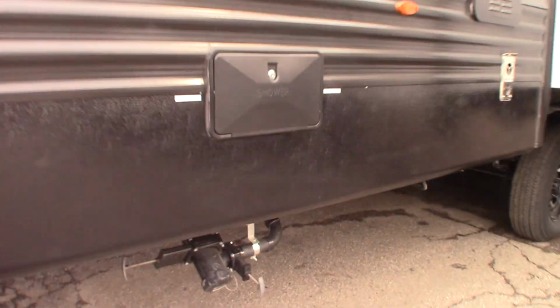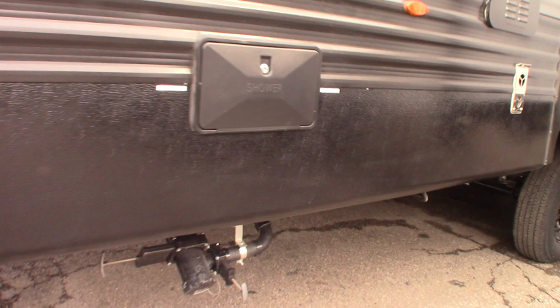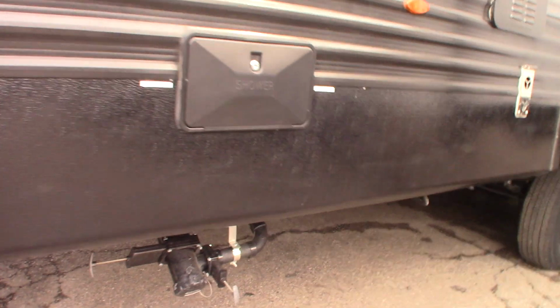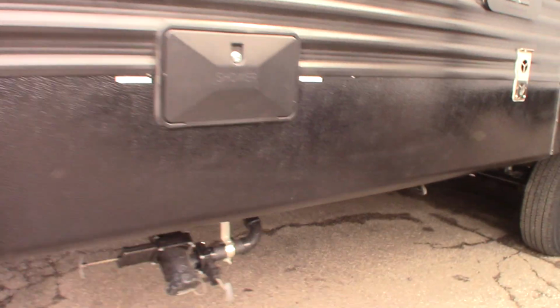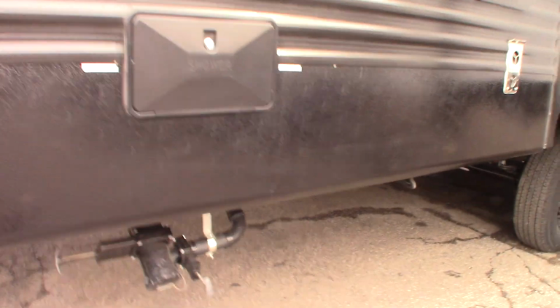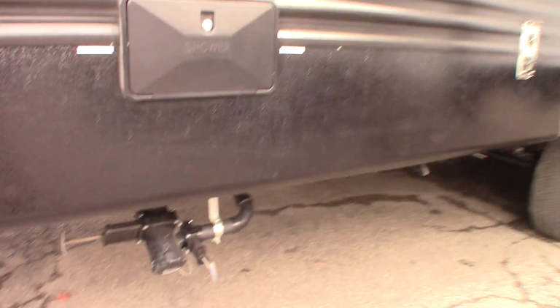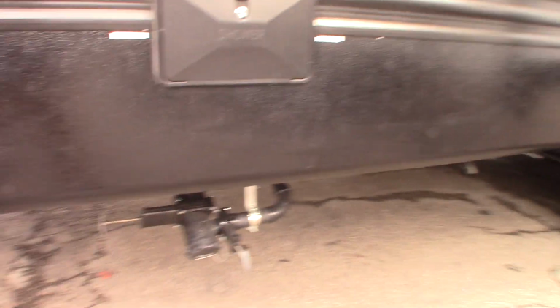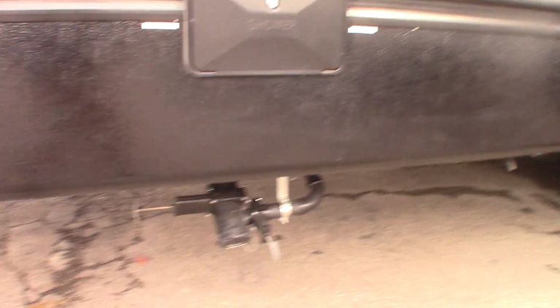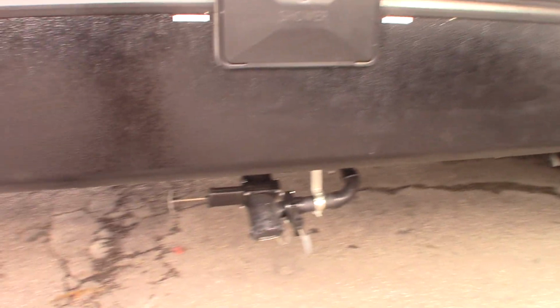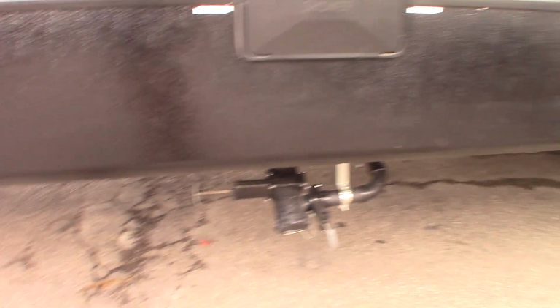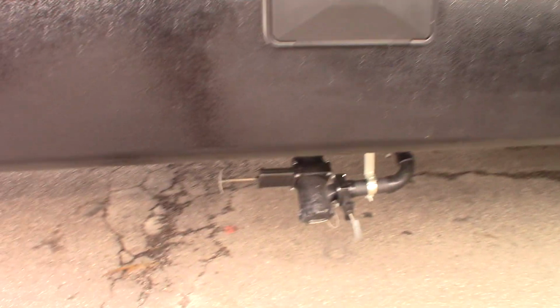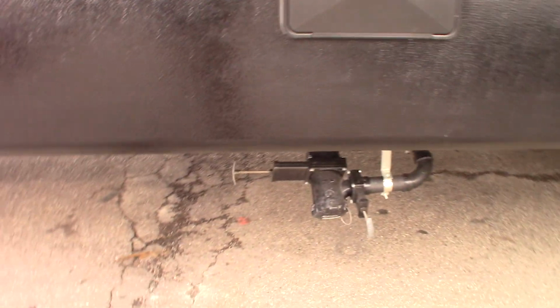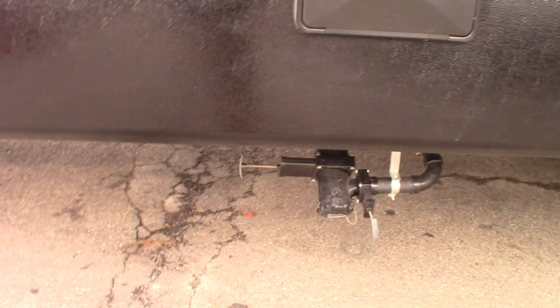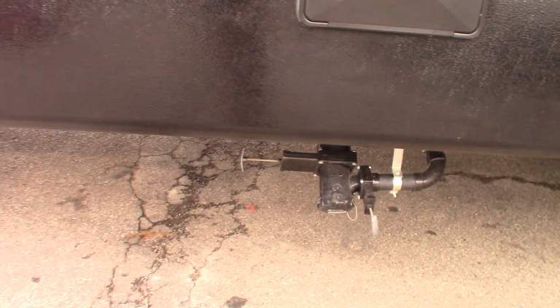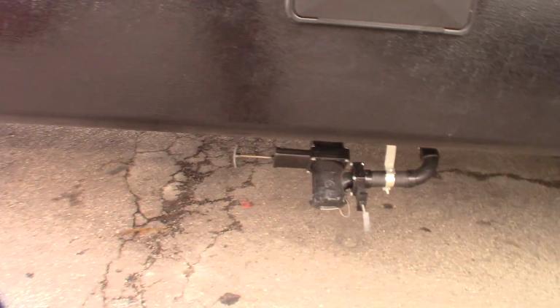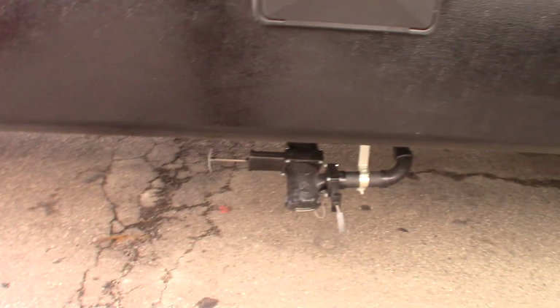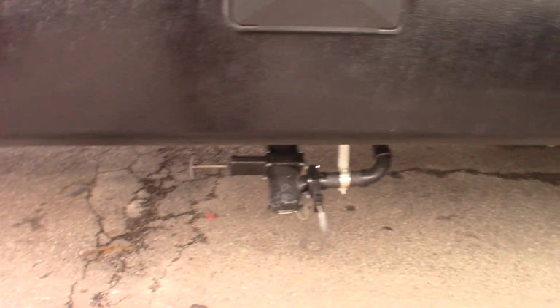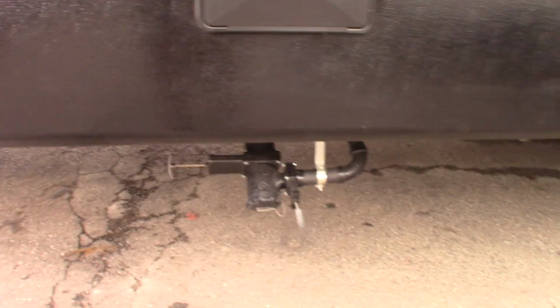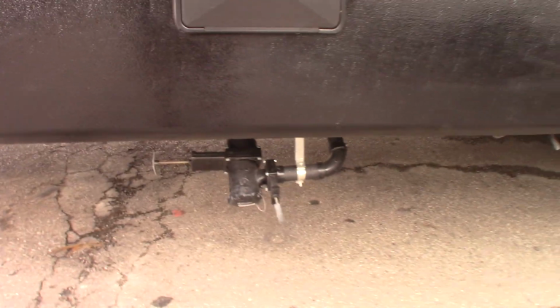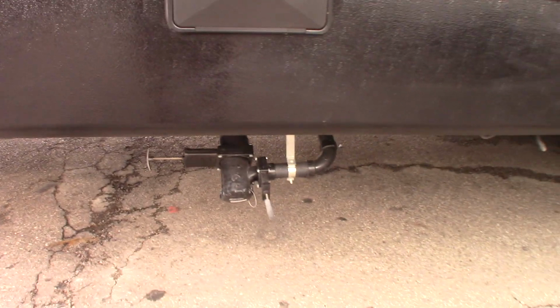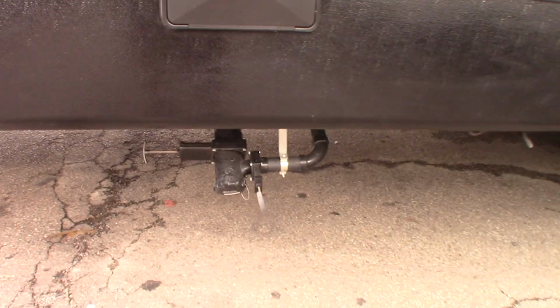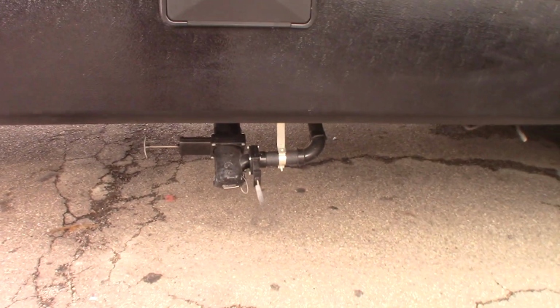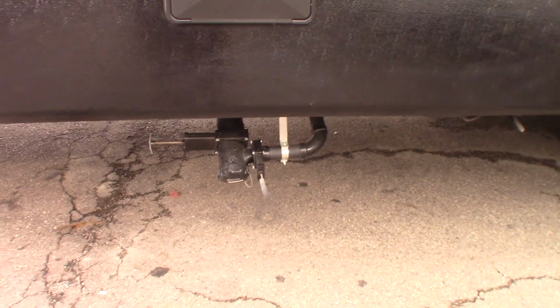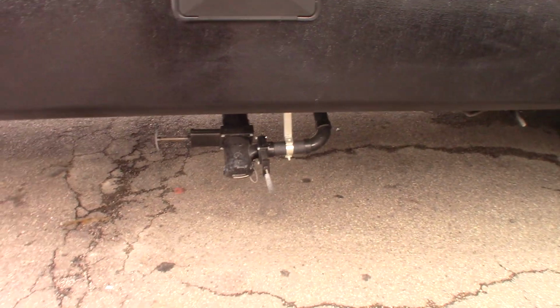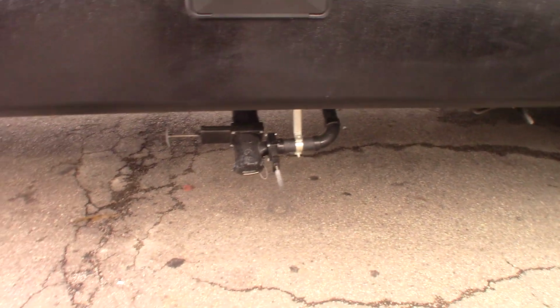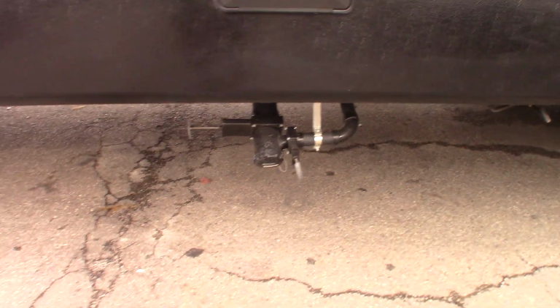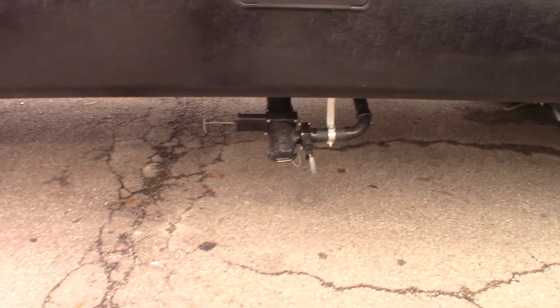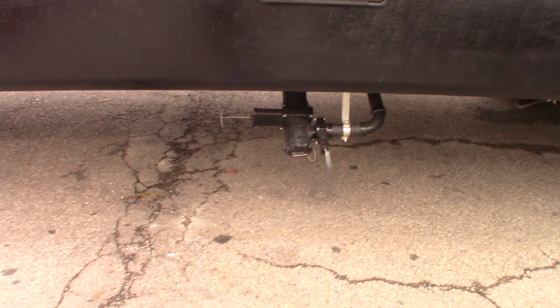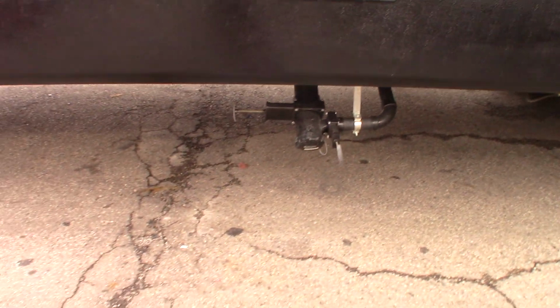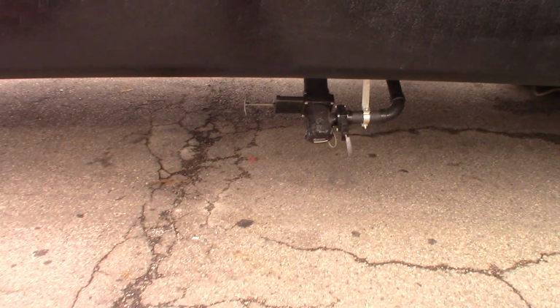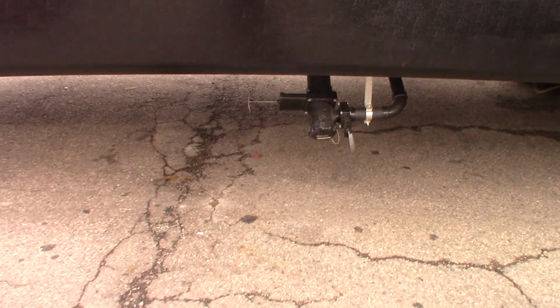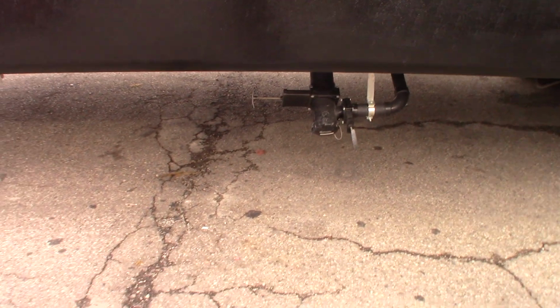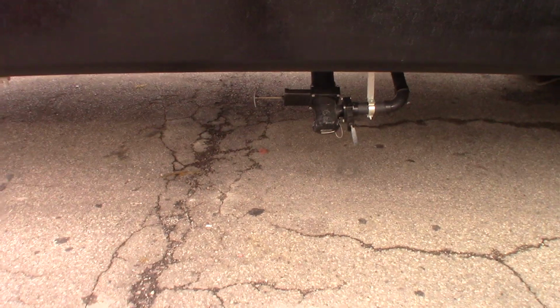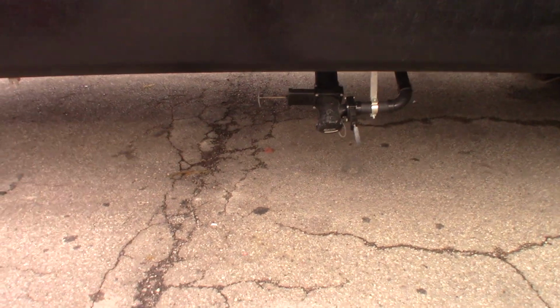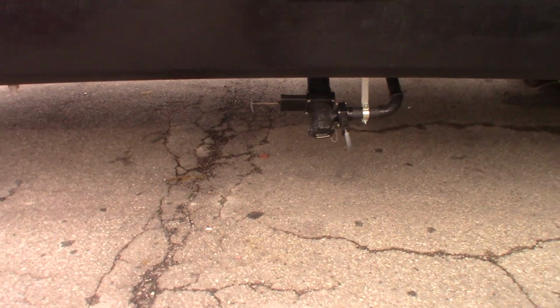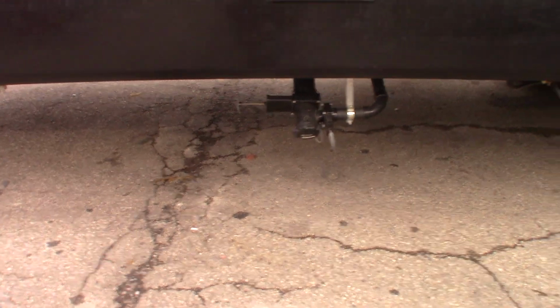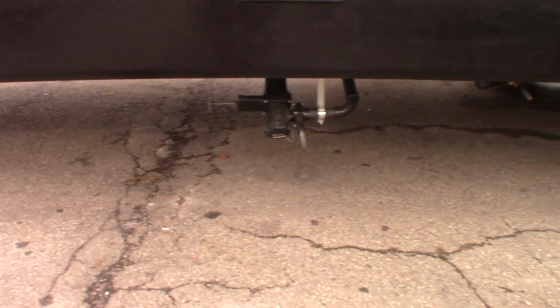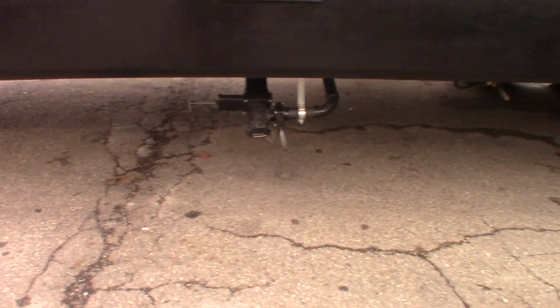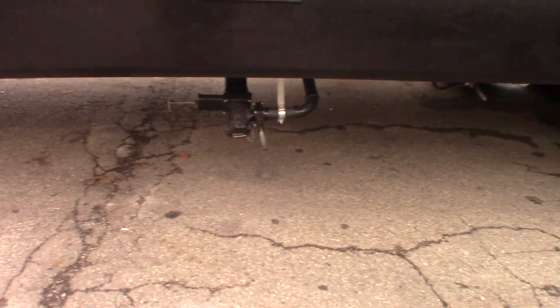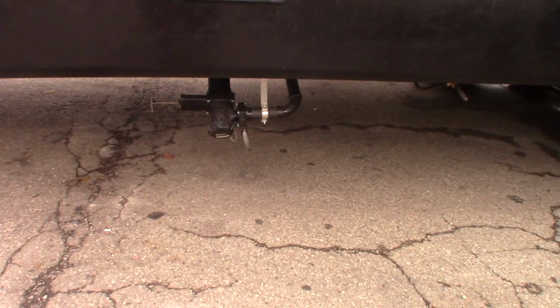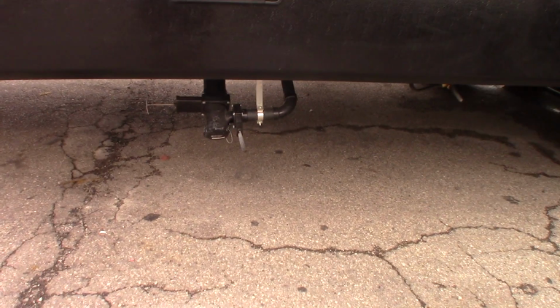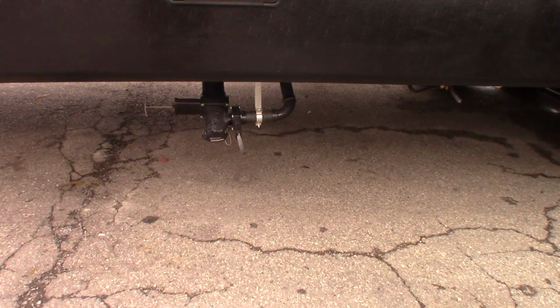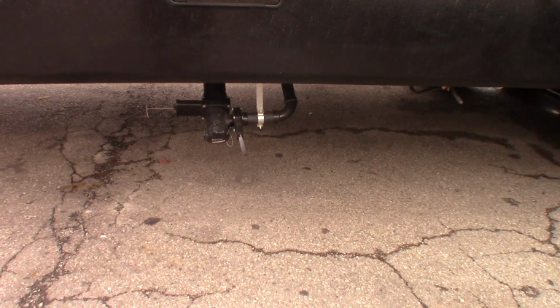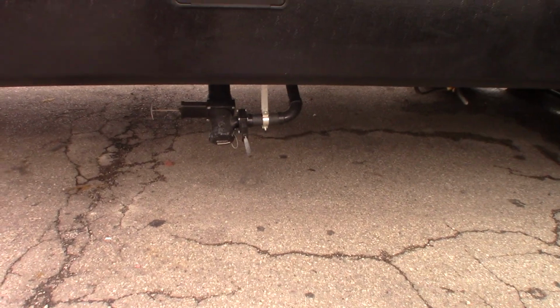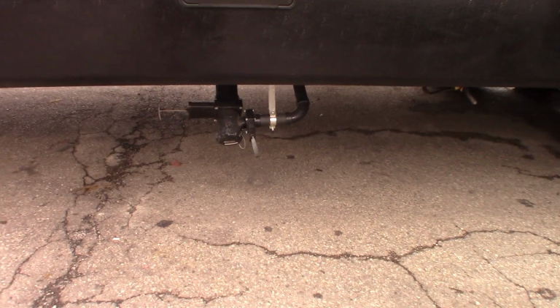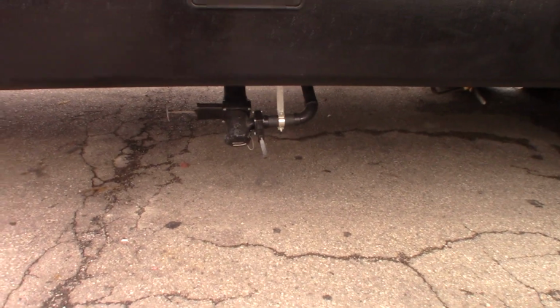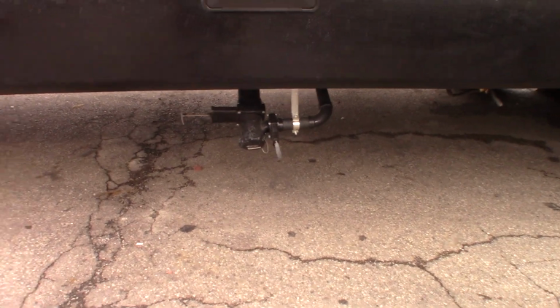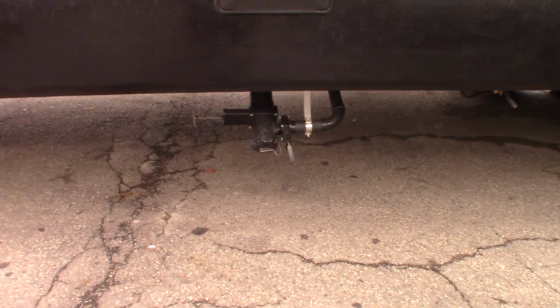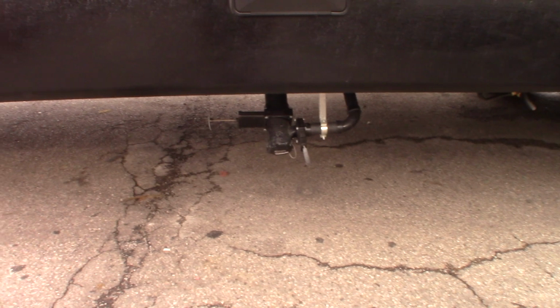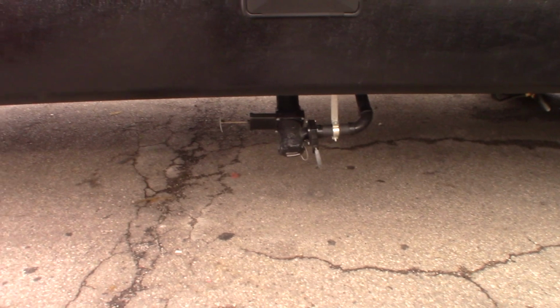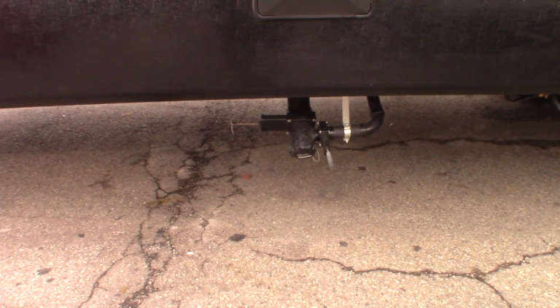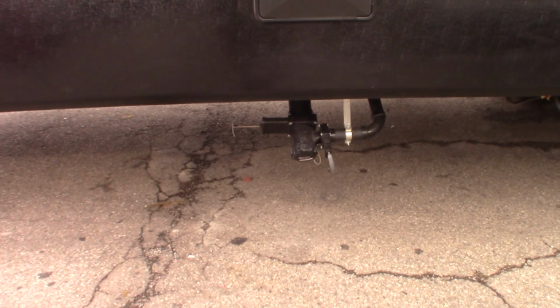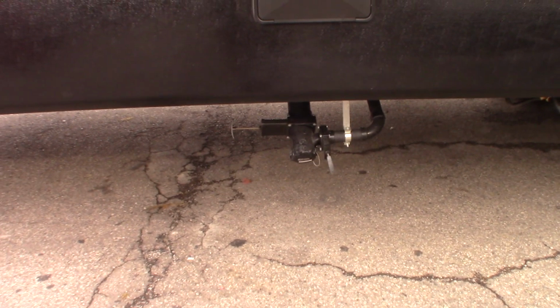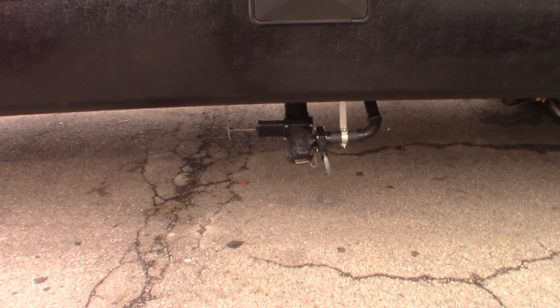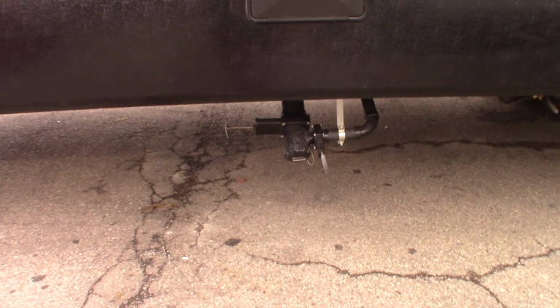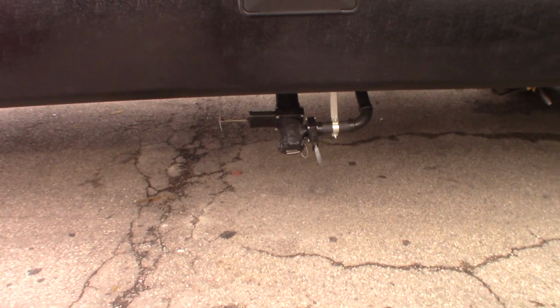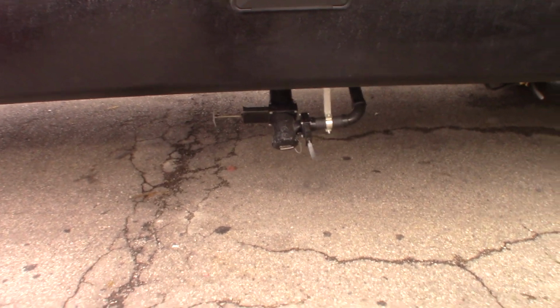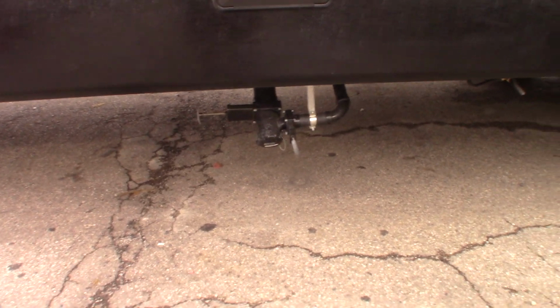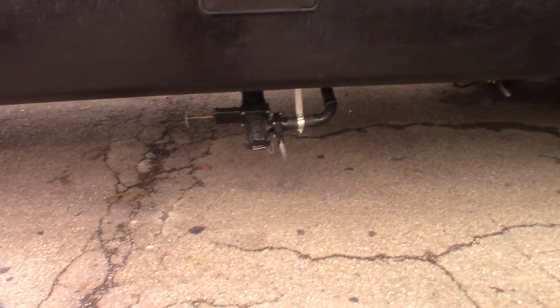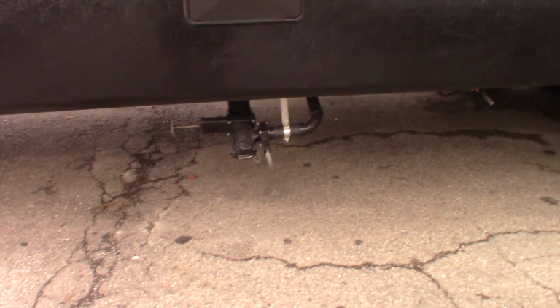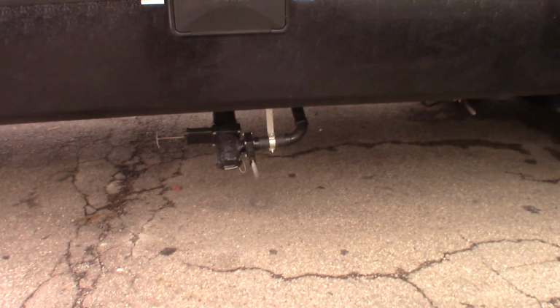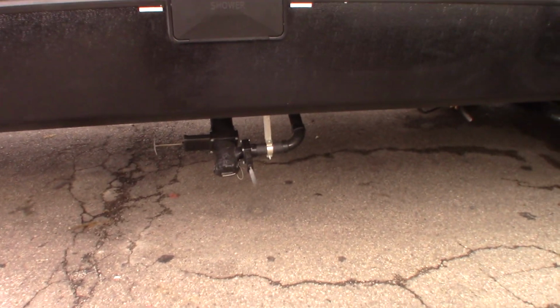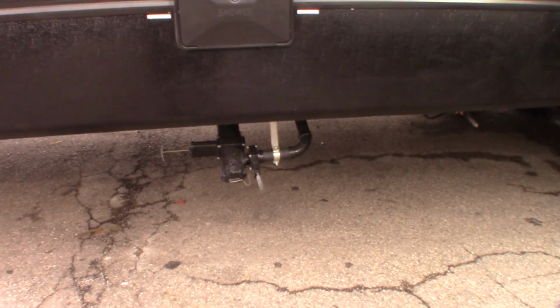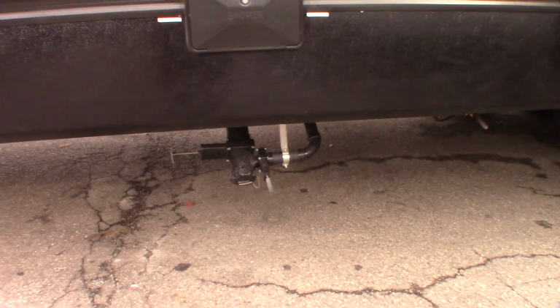These are your dump valves here — gray and black. Gray is sink and shower water. Black is toilet water and waste.